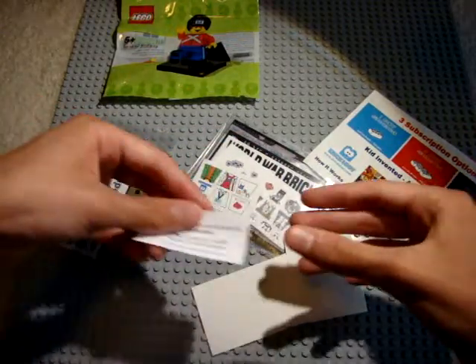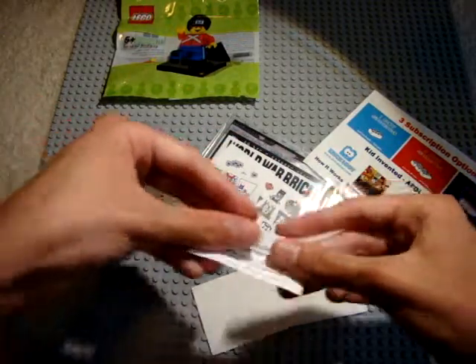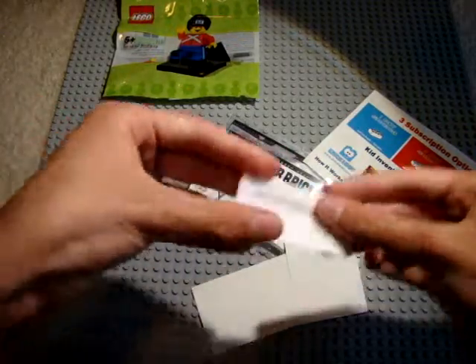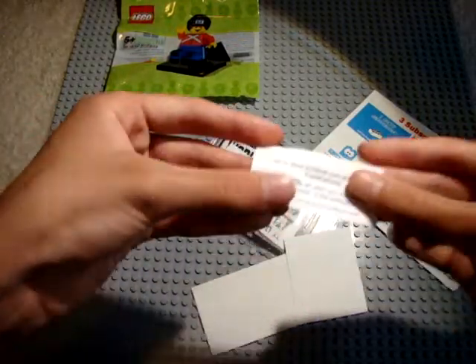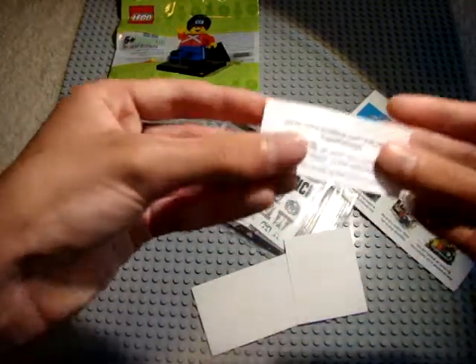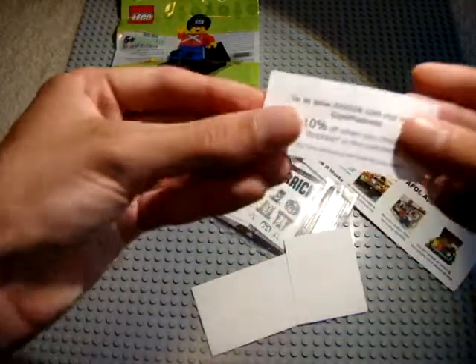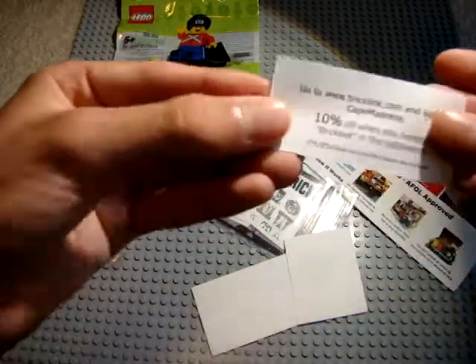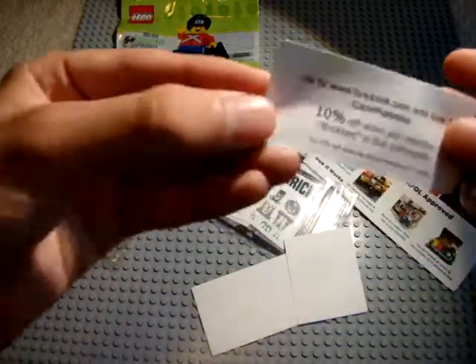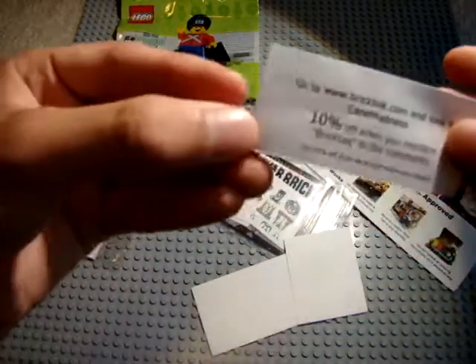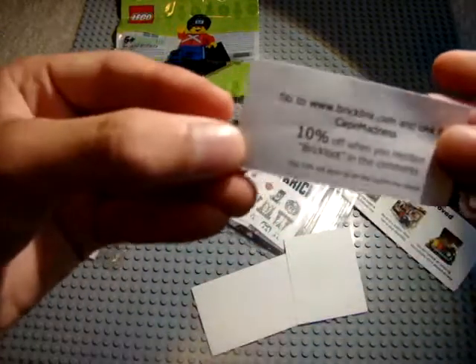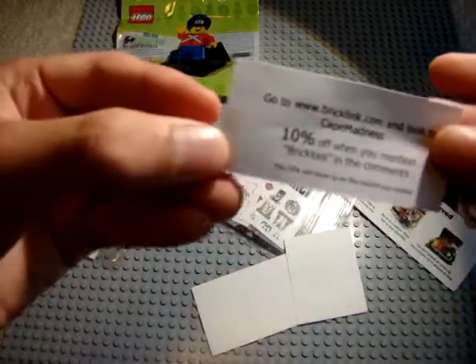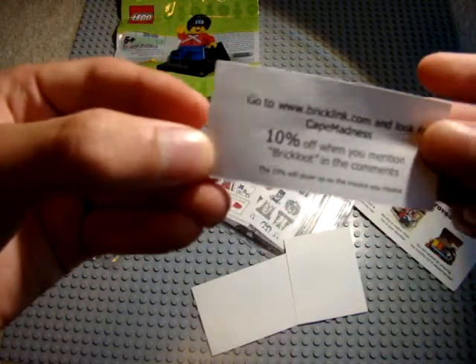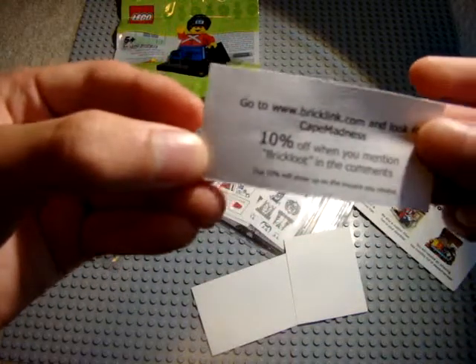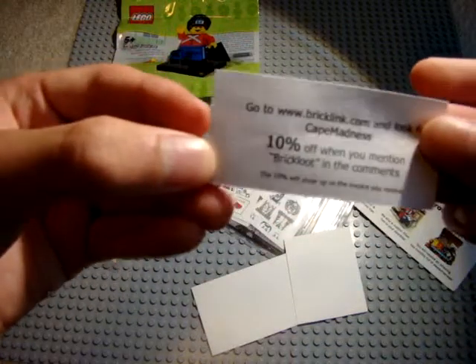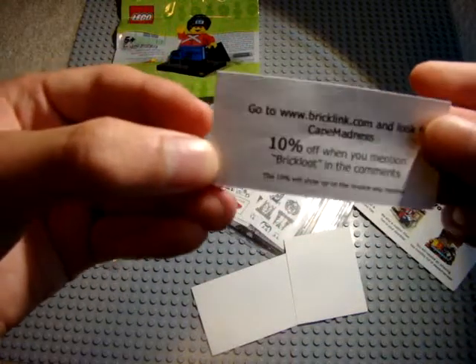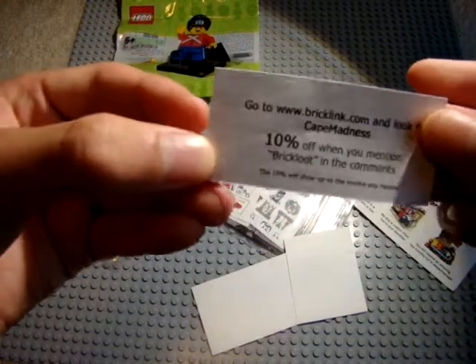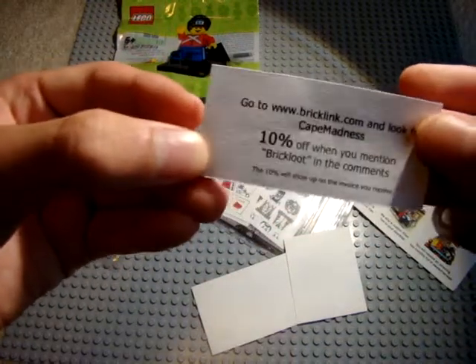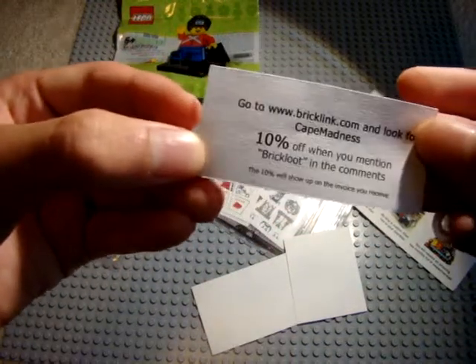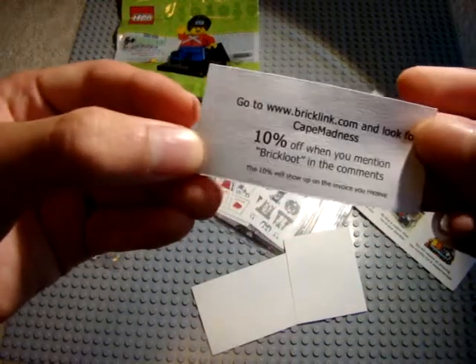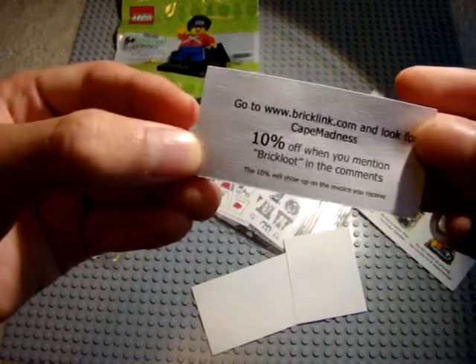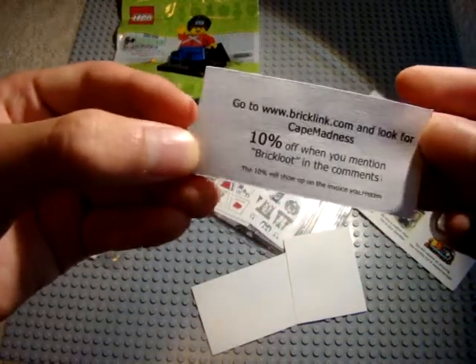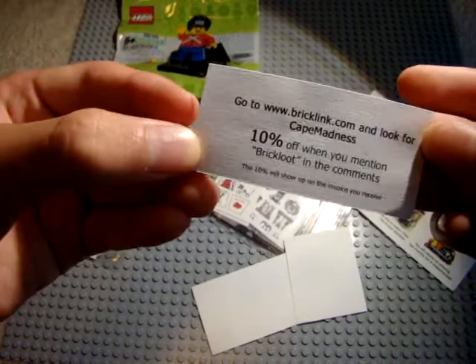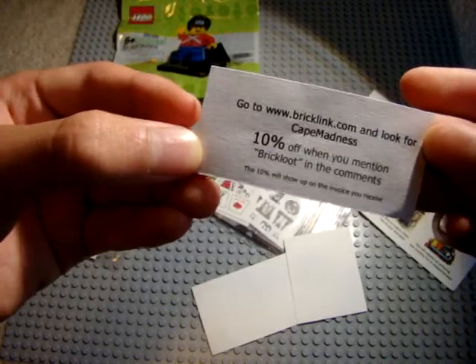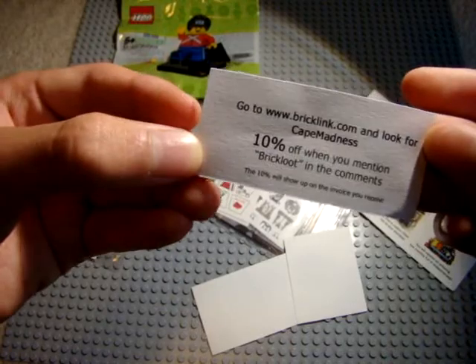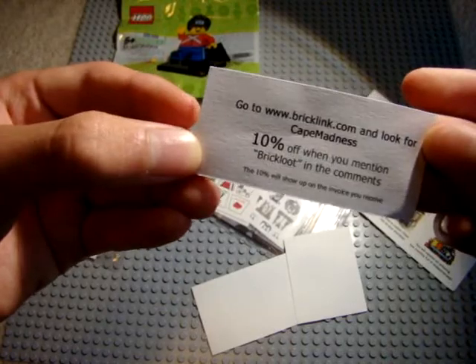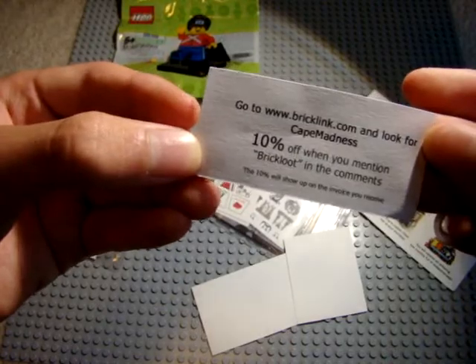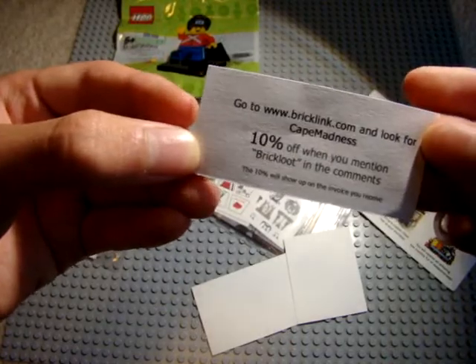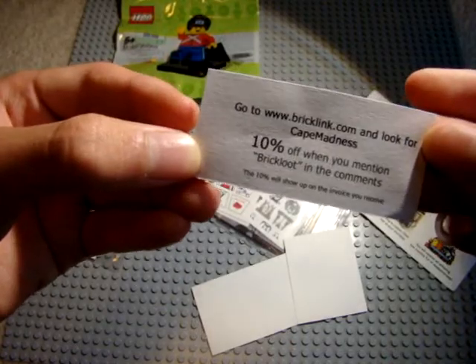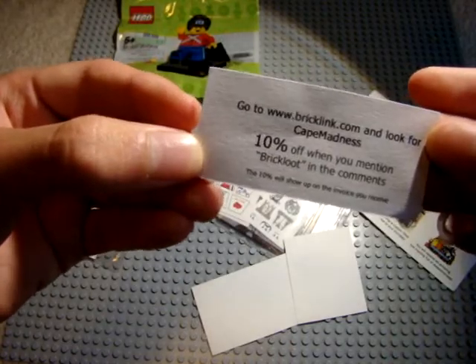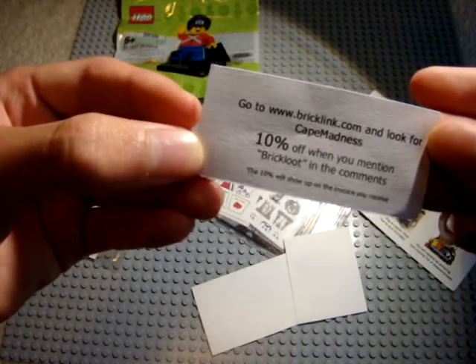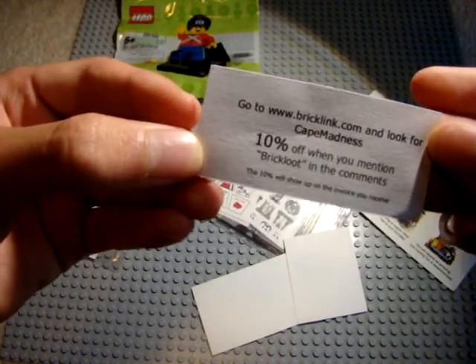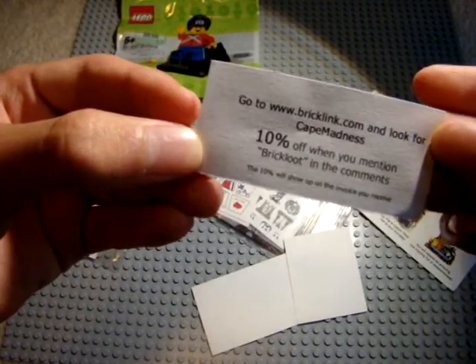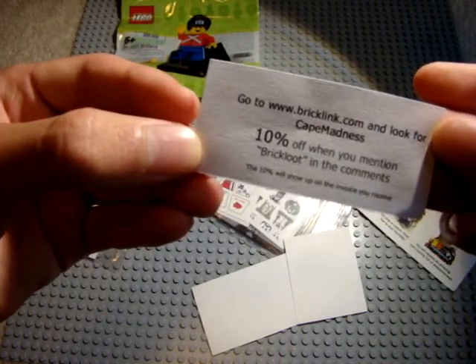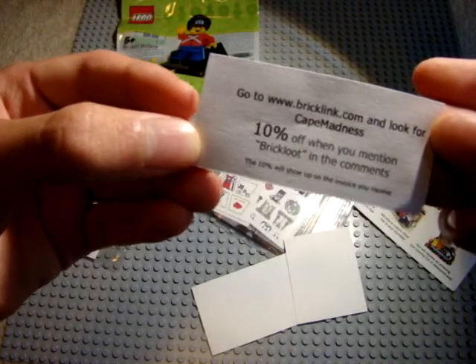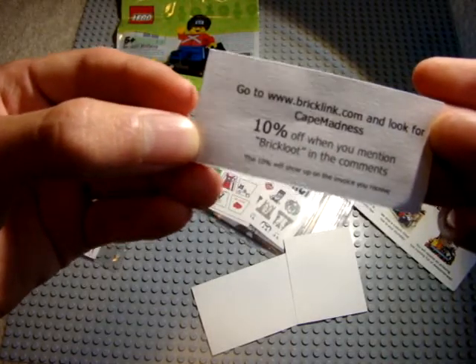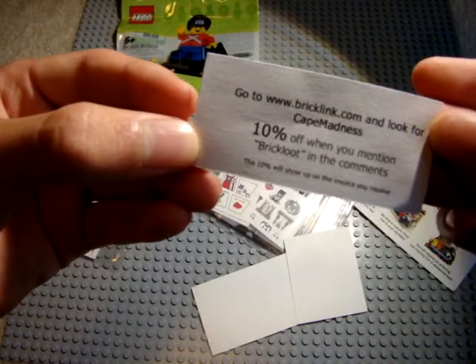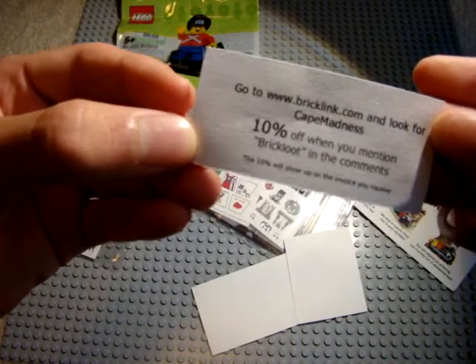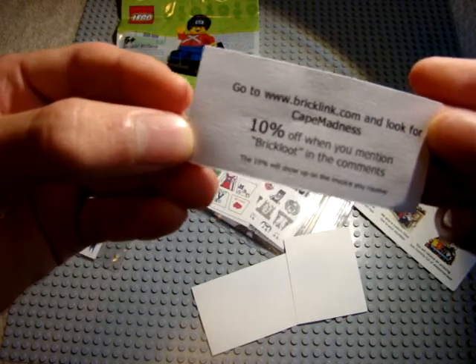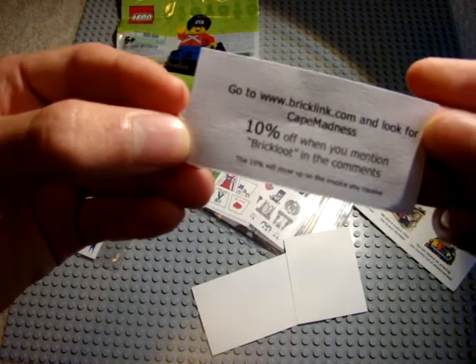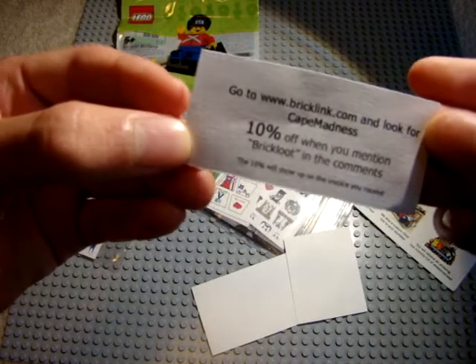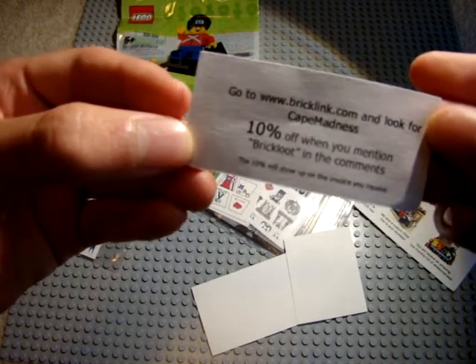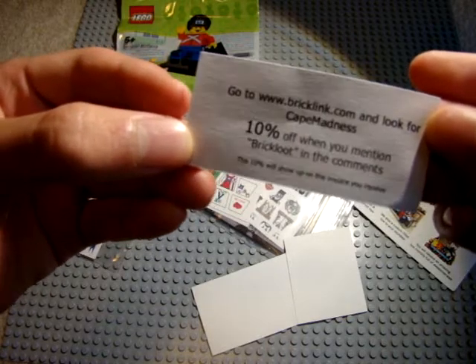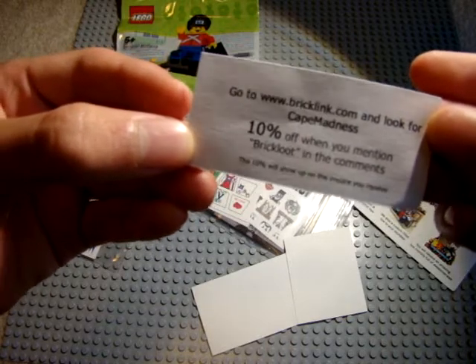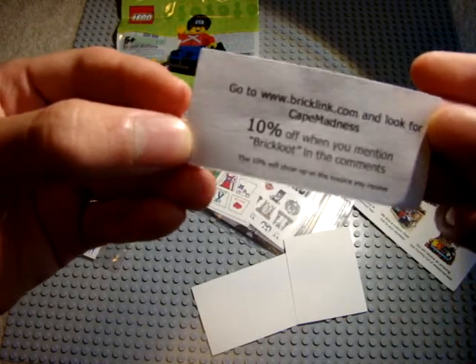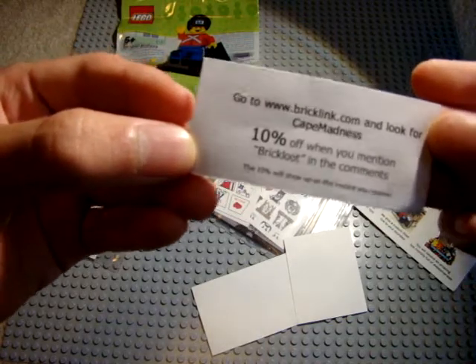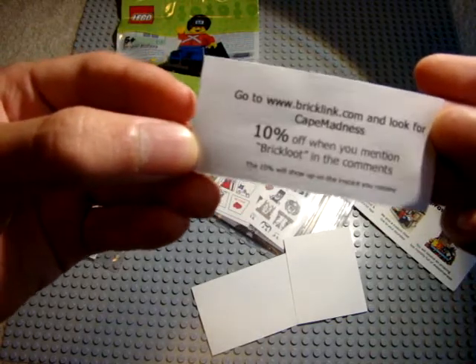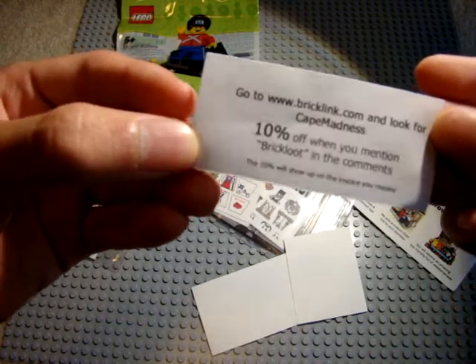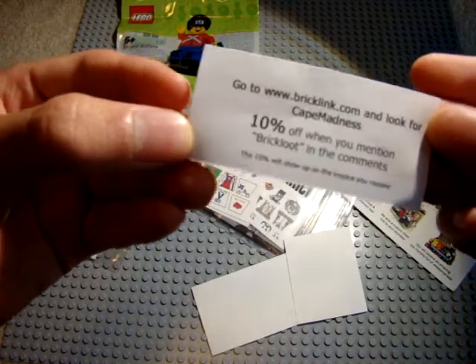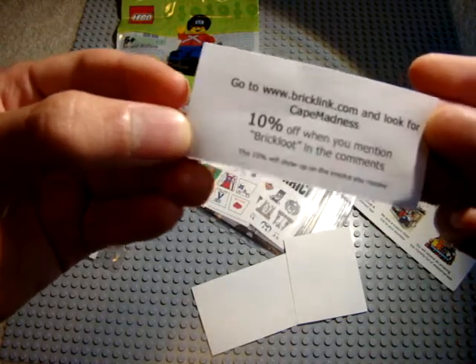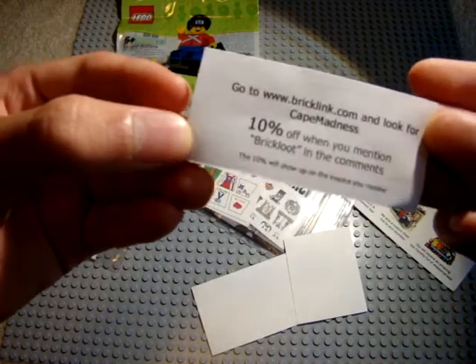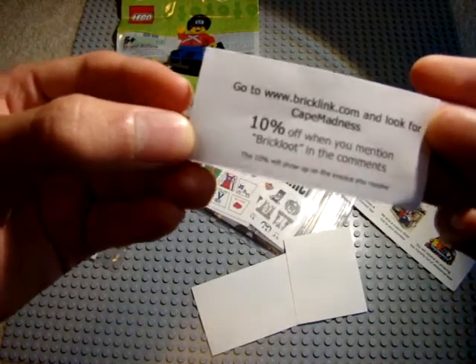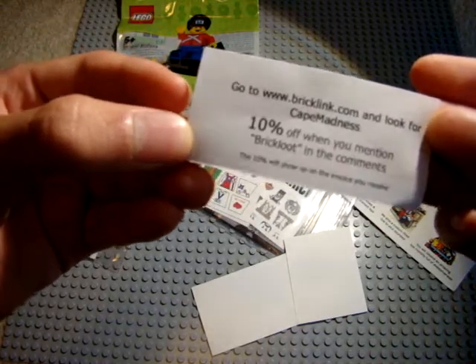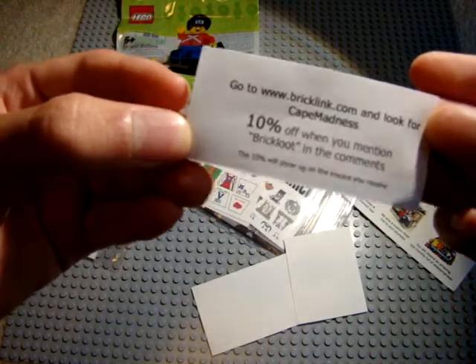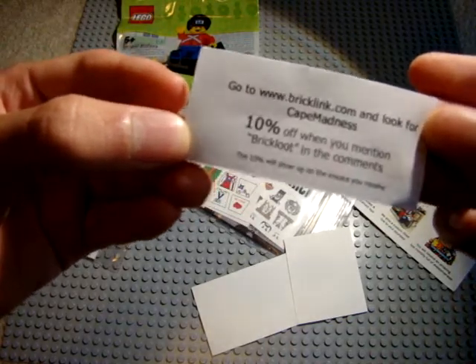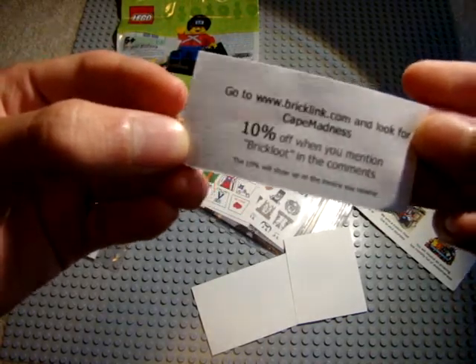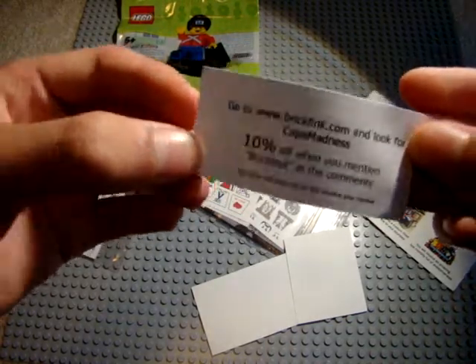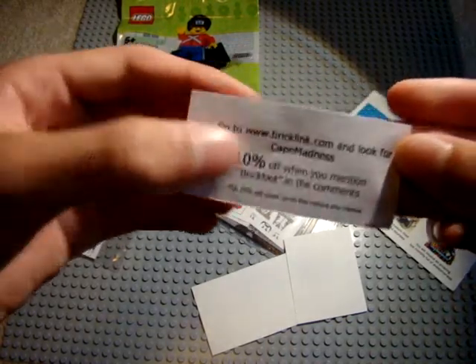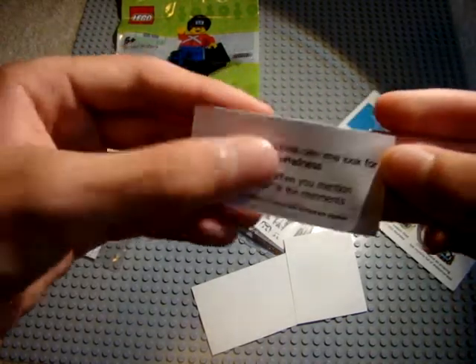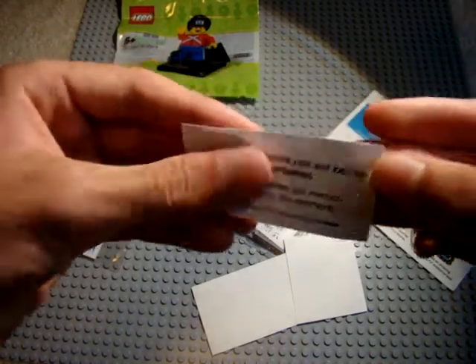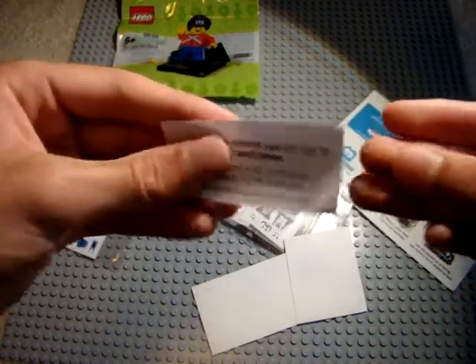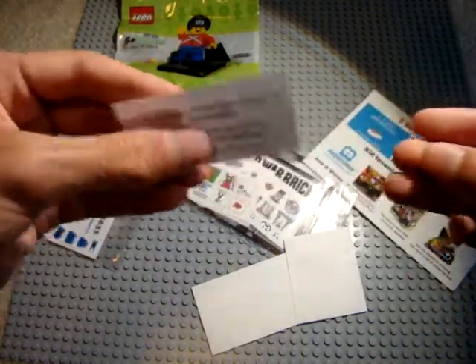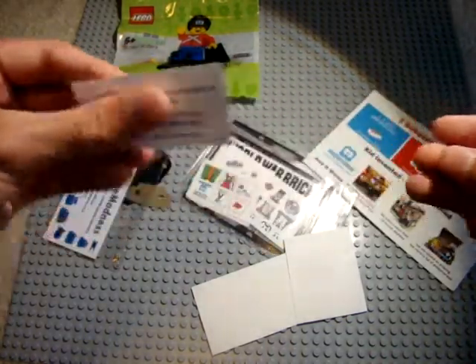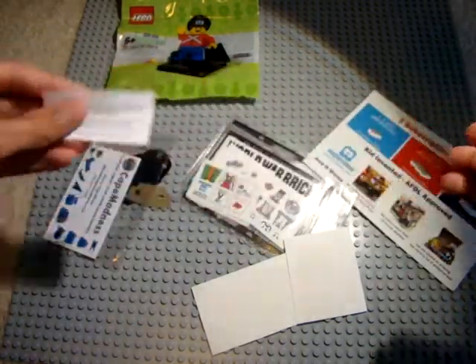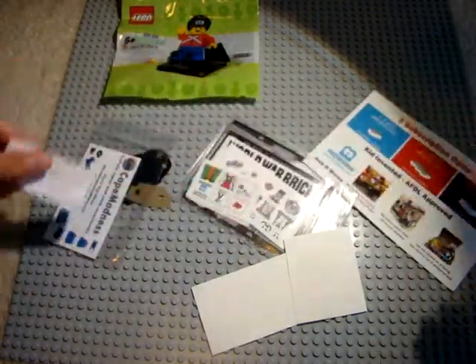And there's a cool coupon — go to BrickLink.com and look for Cape Madness, and get 10% off when you mention Brick Loot in the comments.